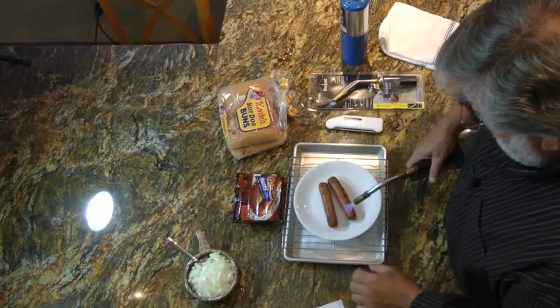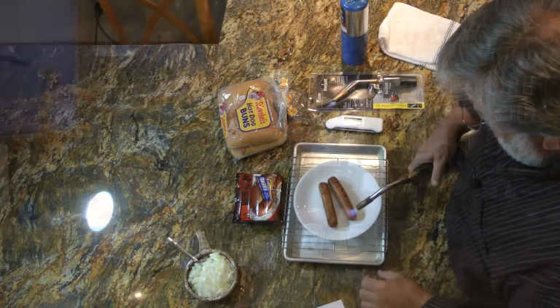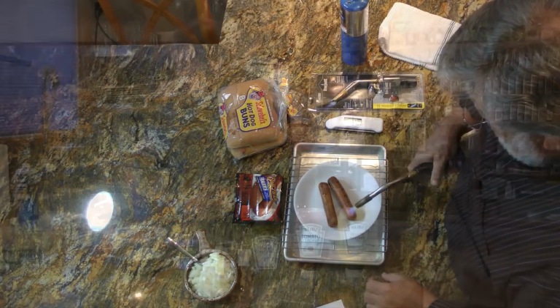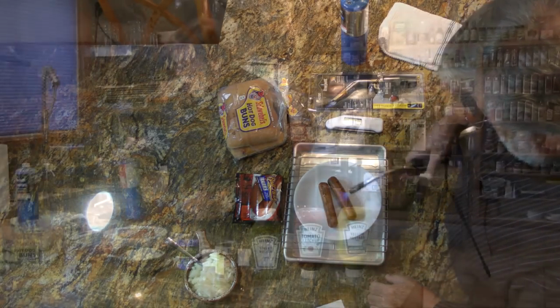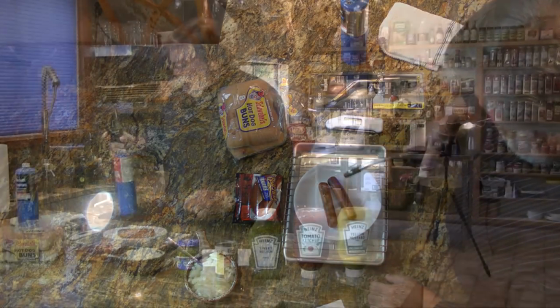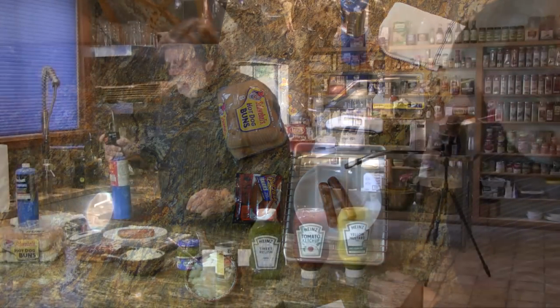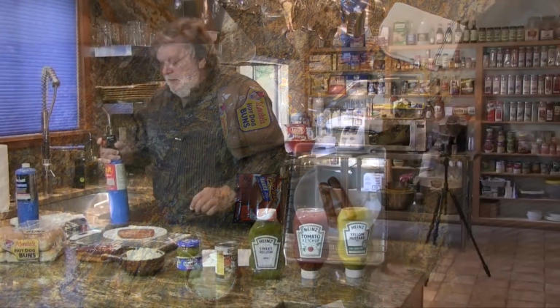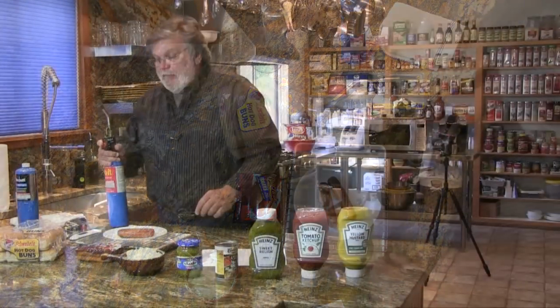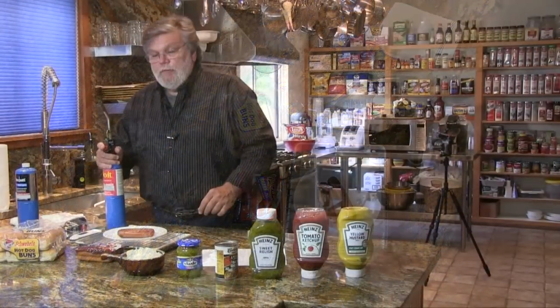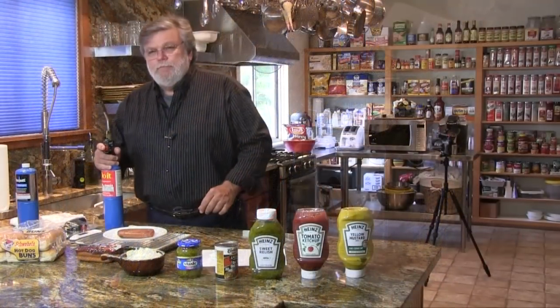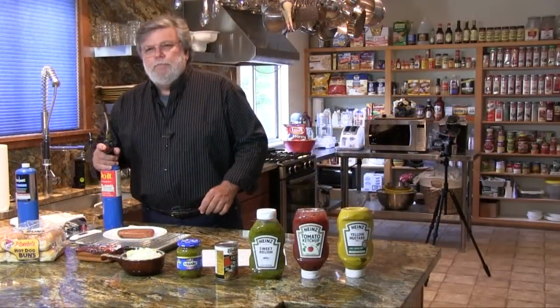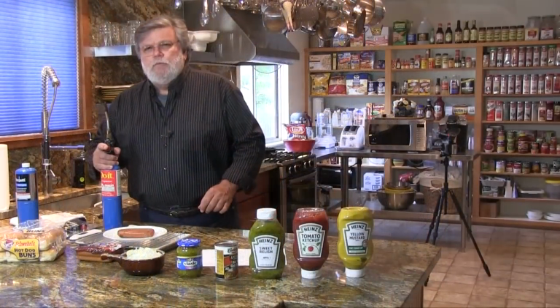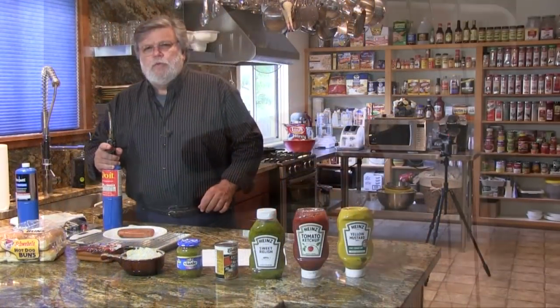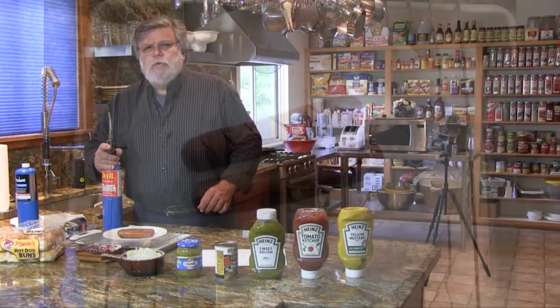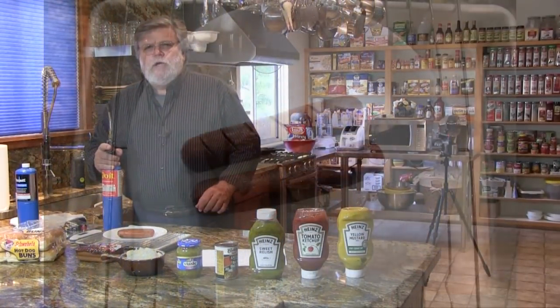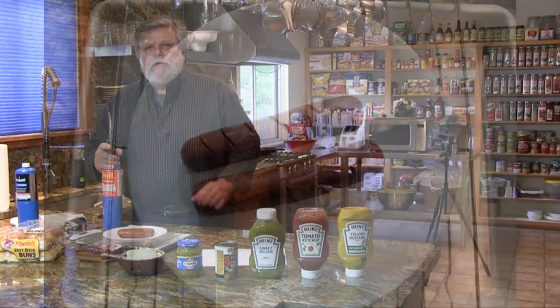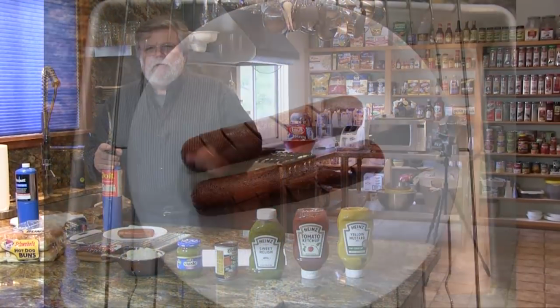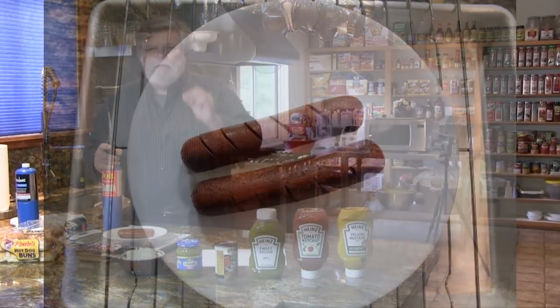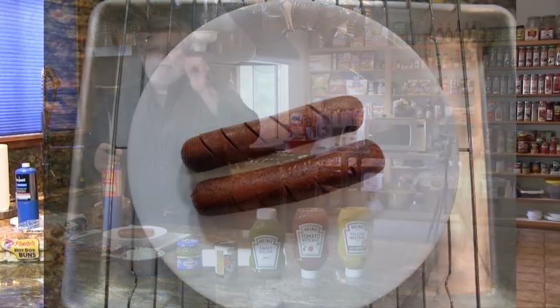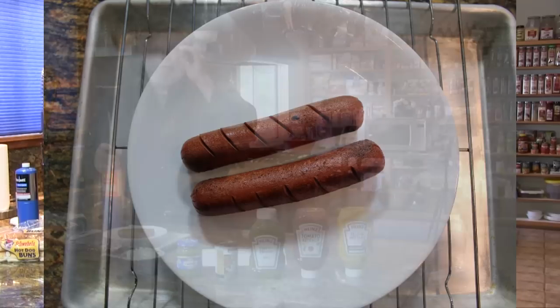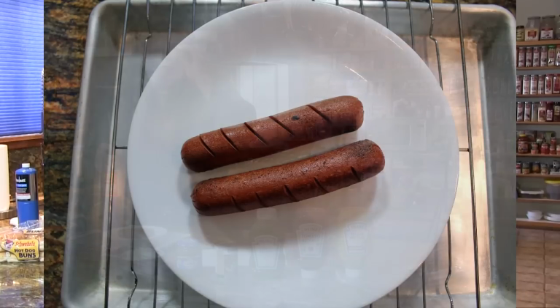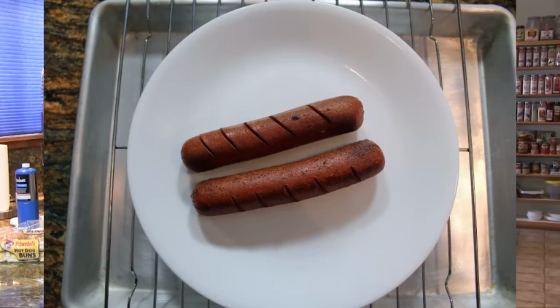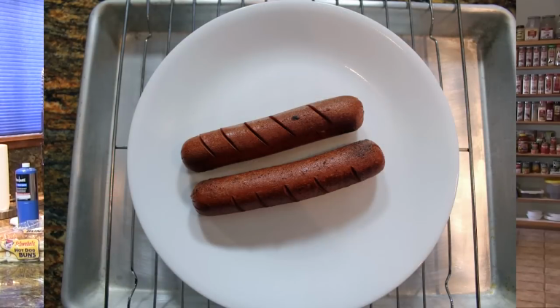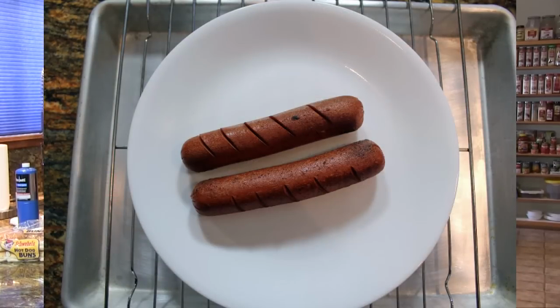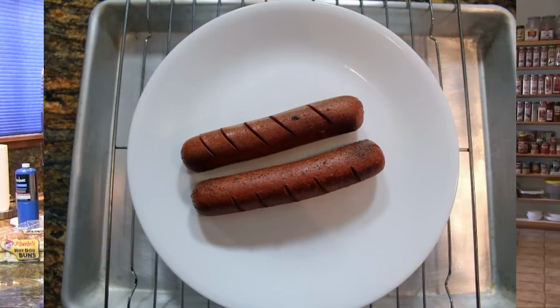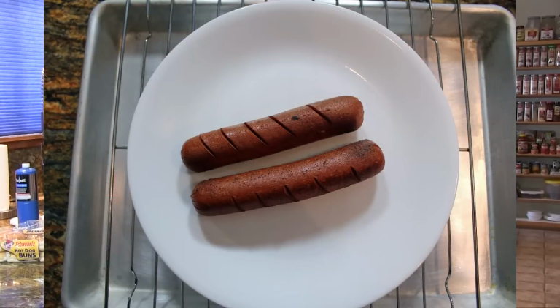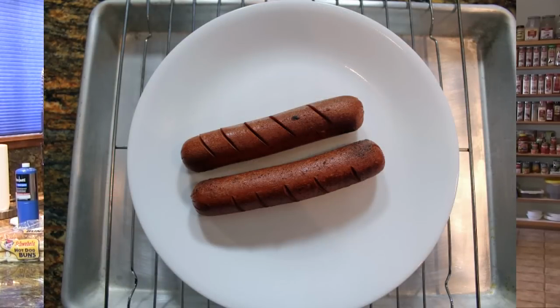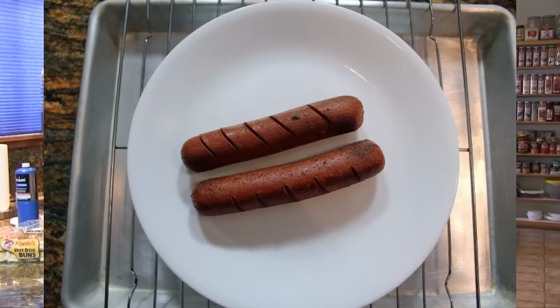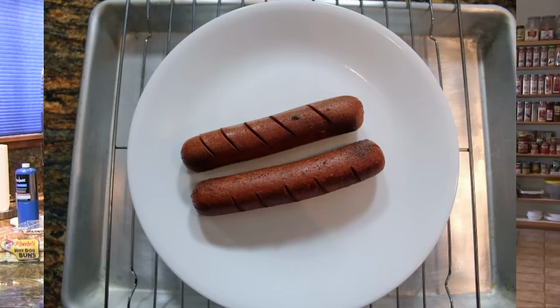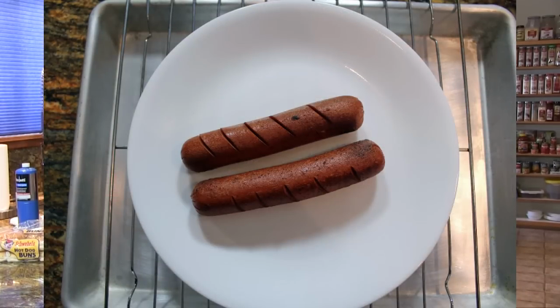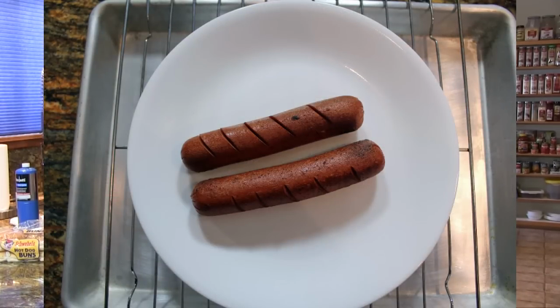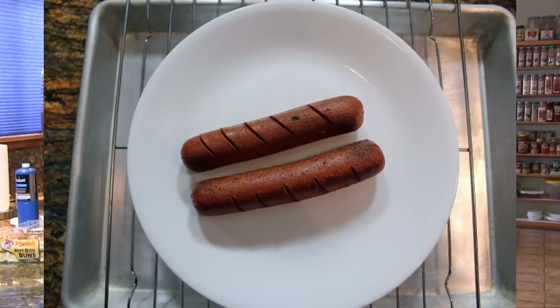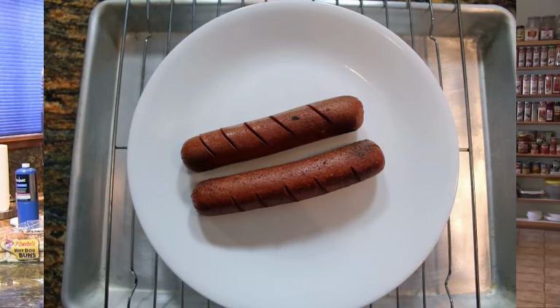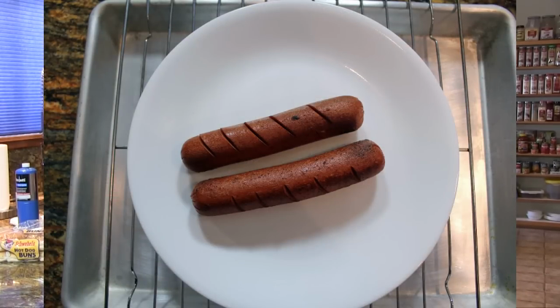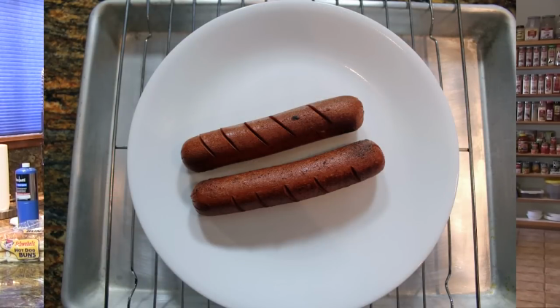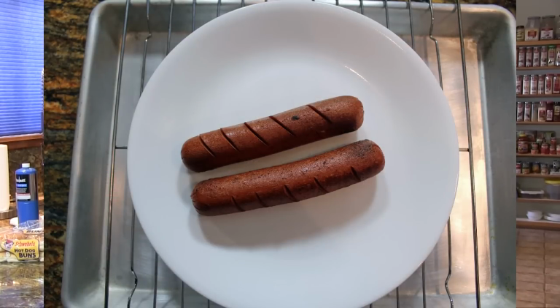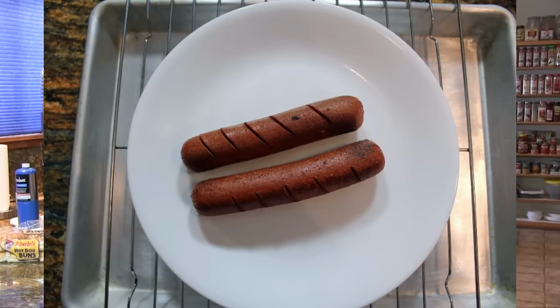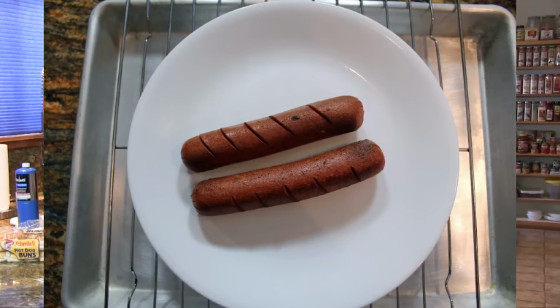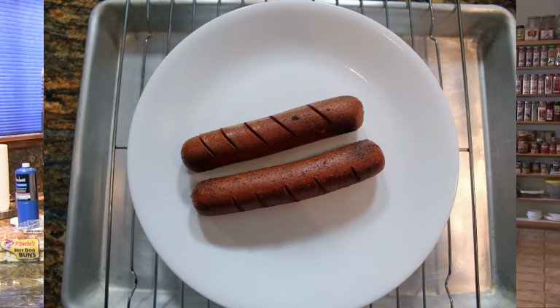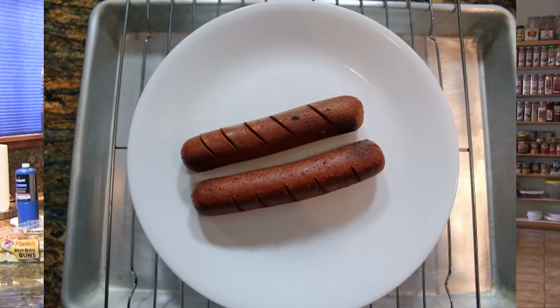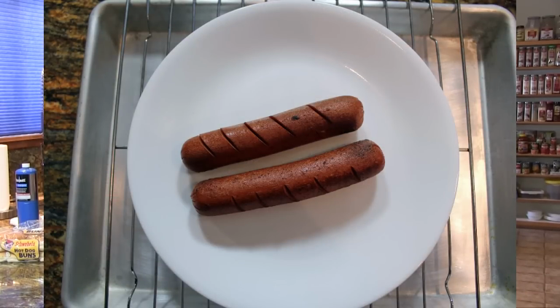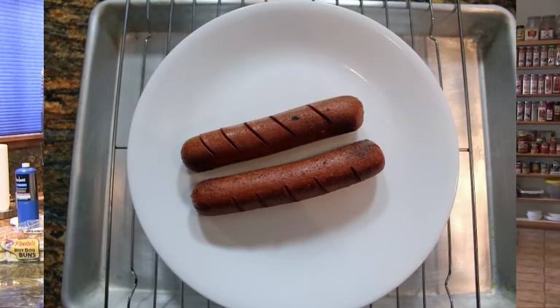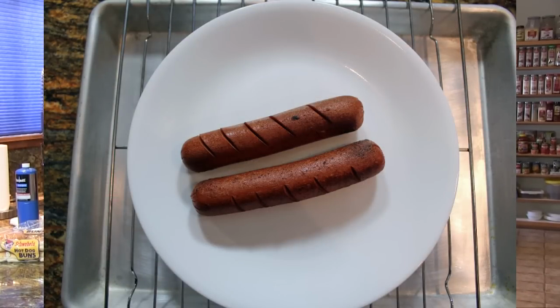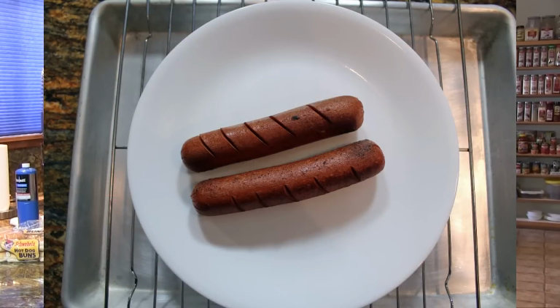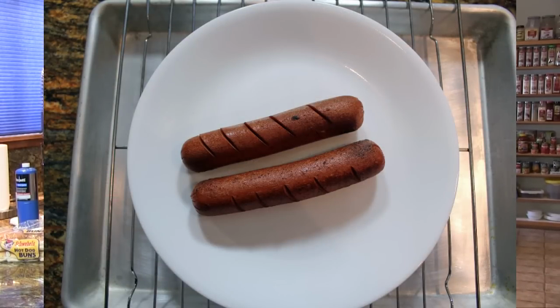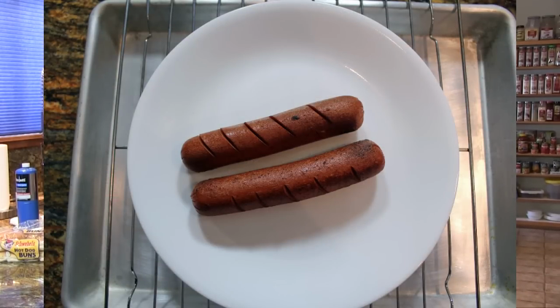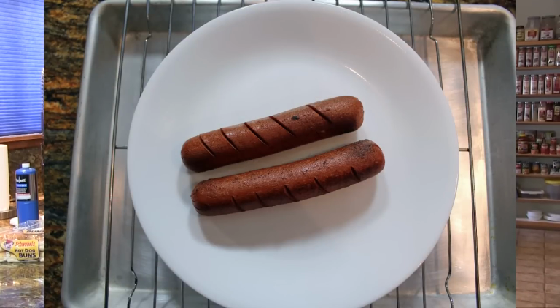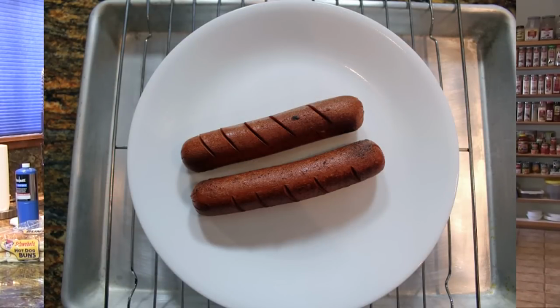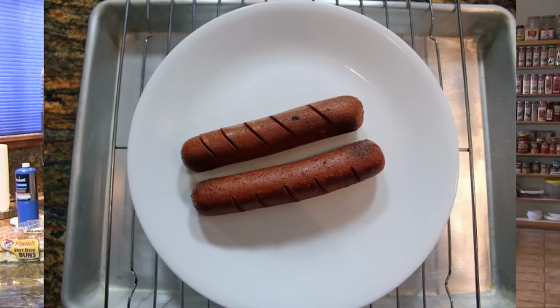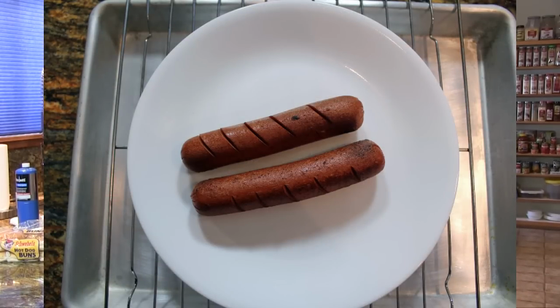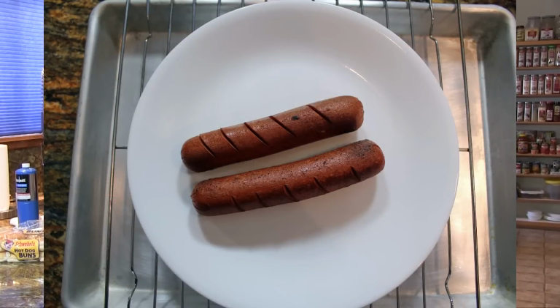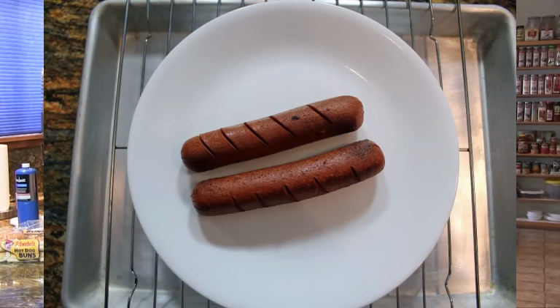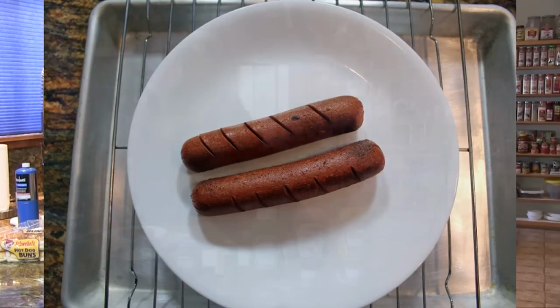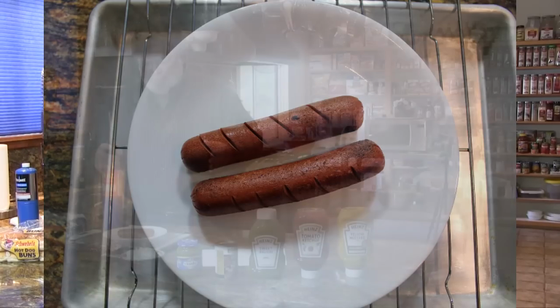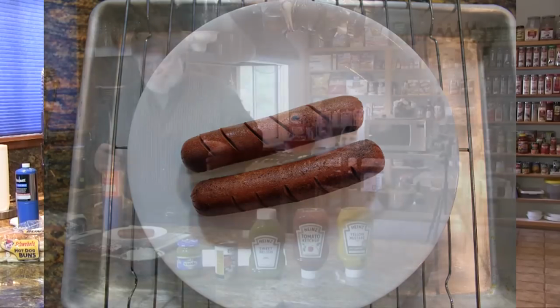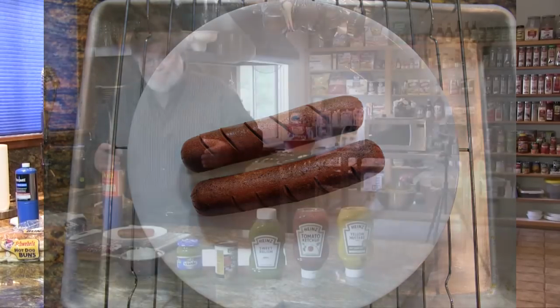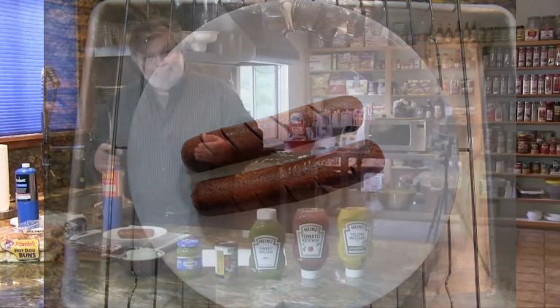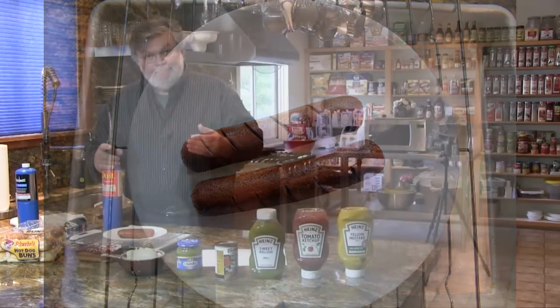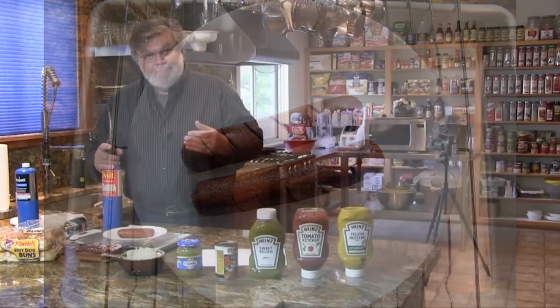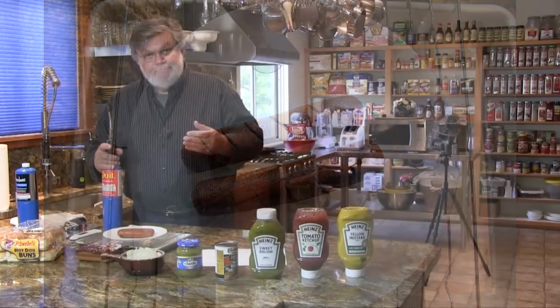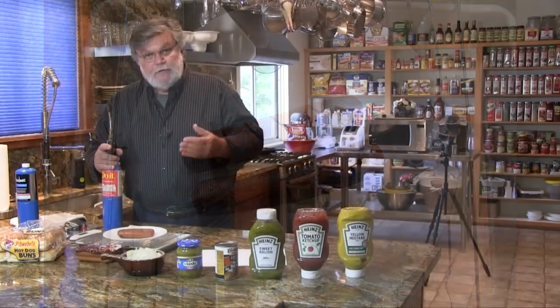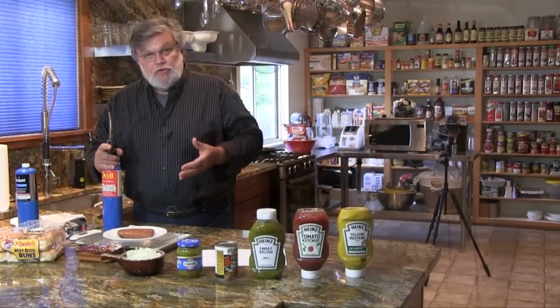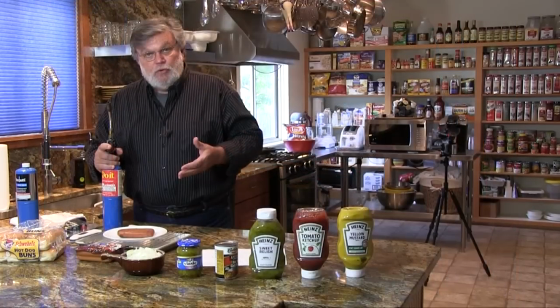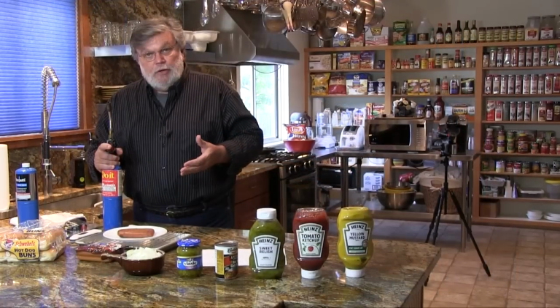So there you have it. Grilled hot dogs in the kitchen in under two minutes. Enjoy.